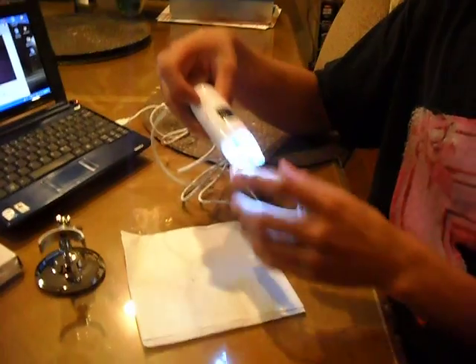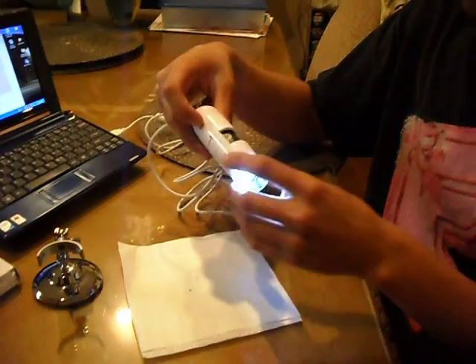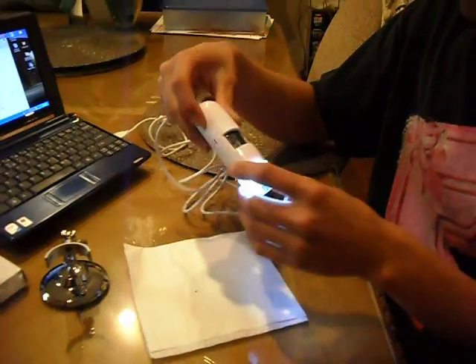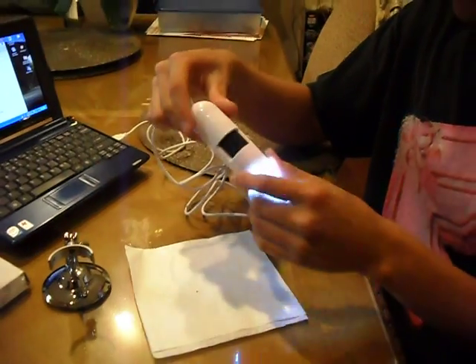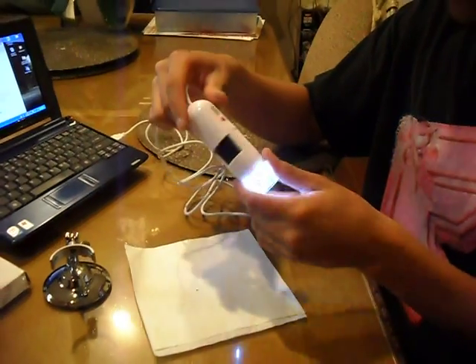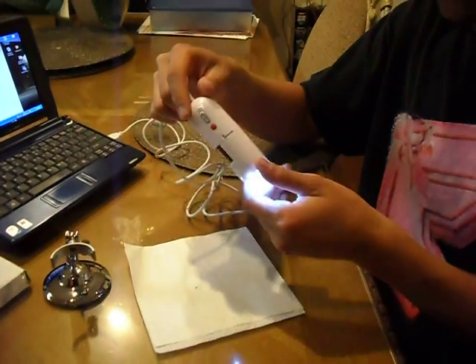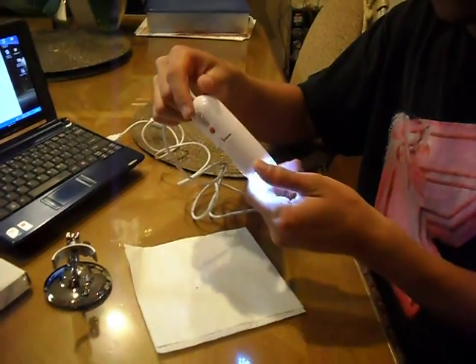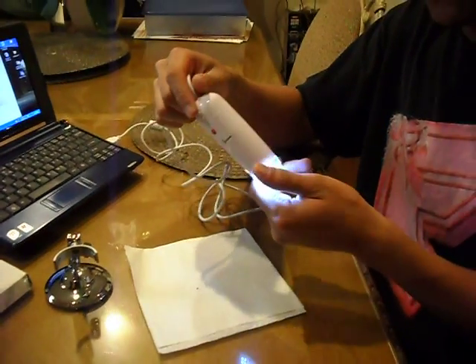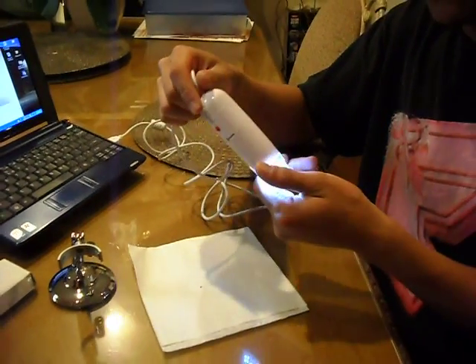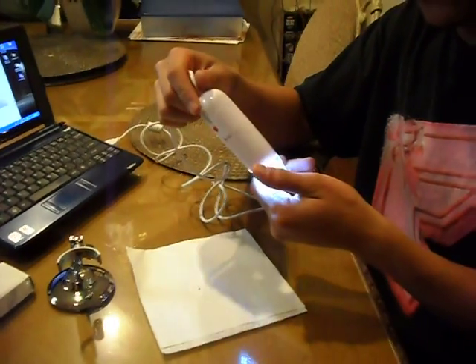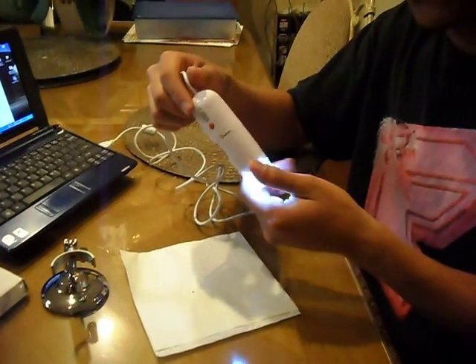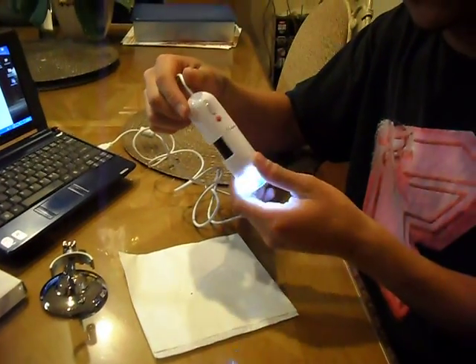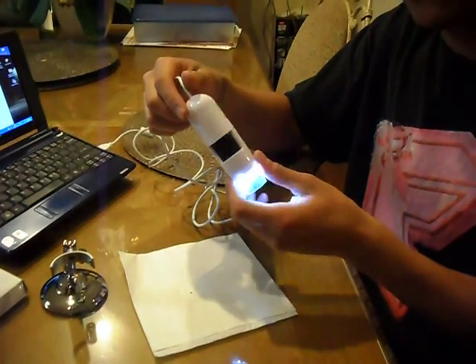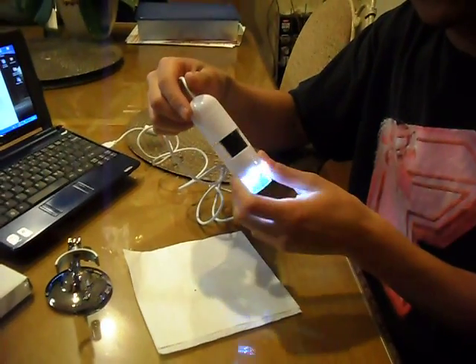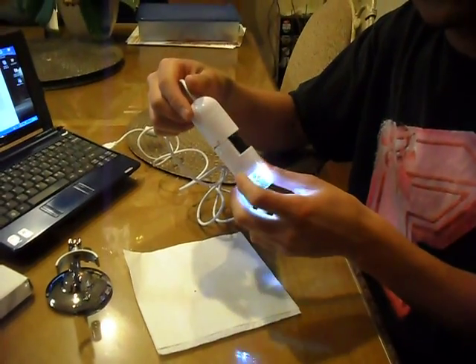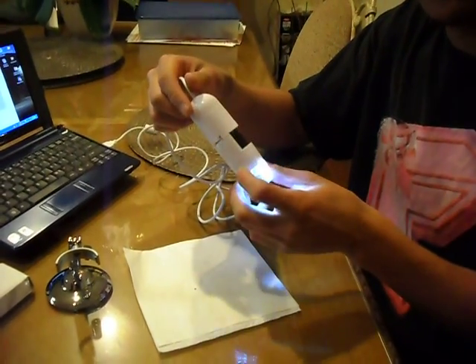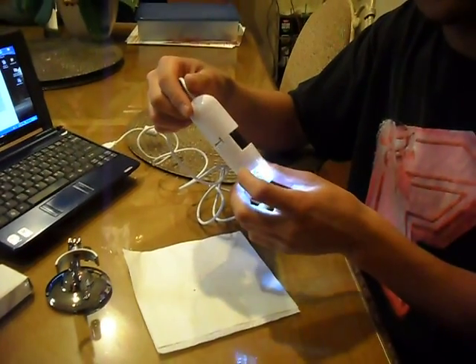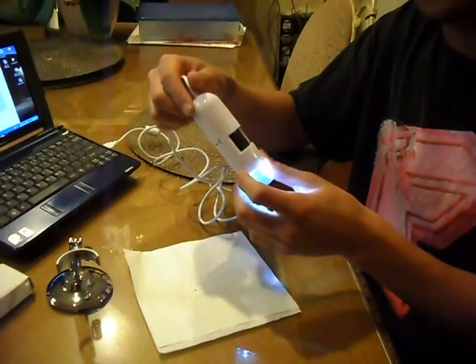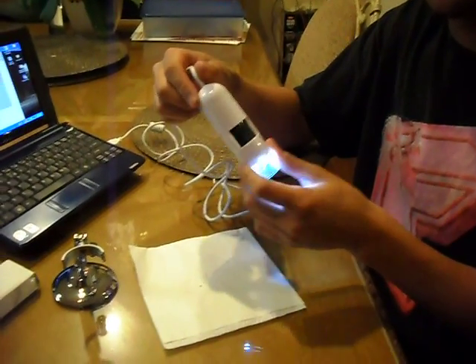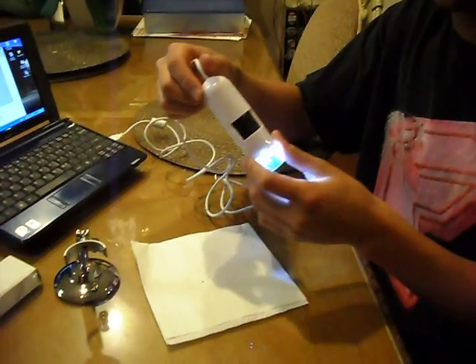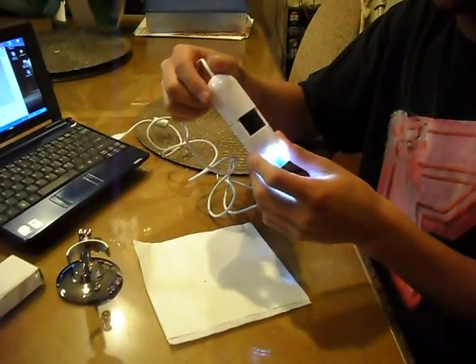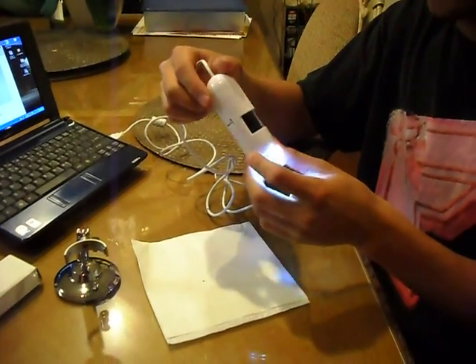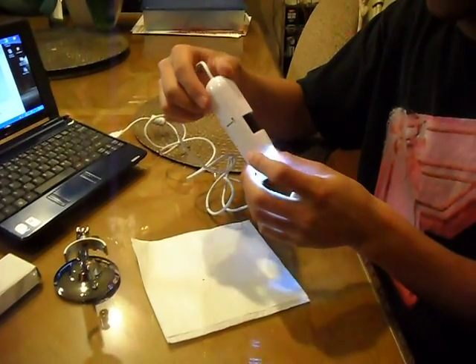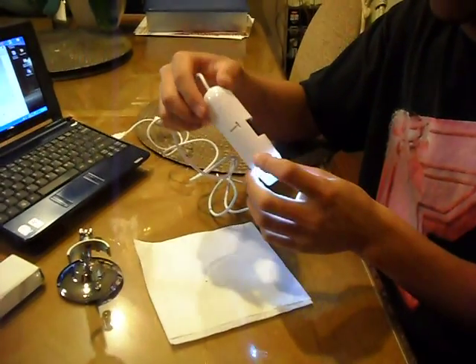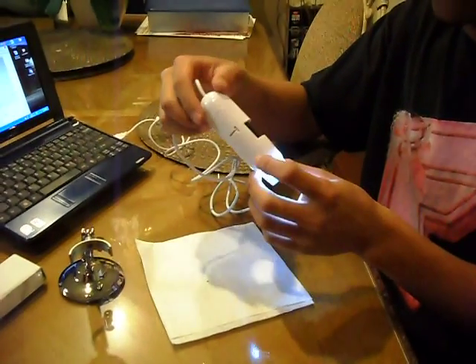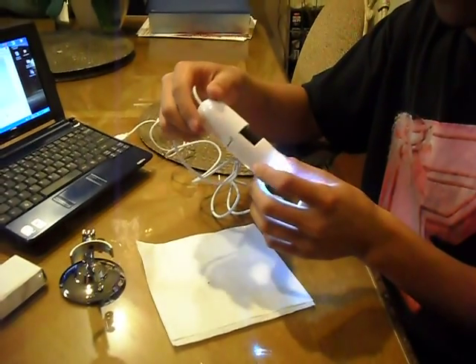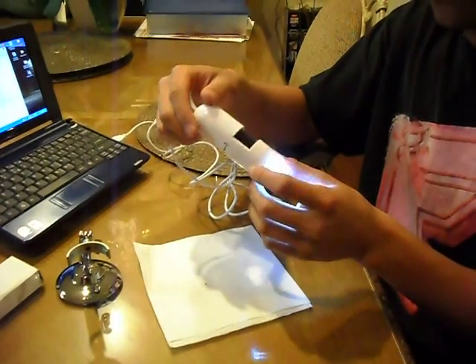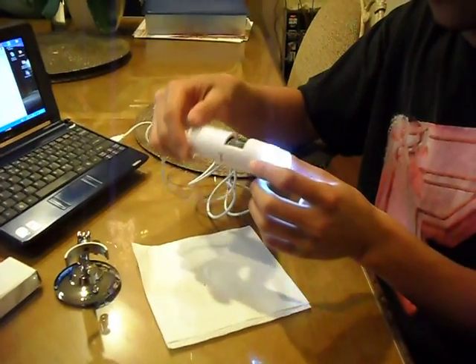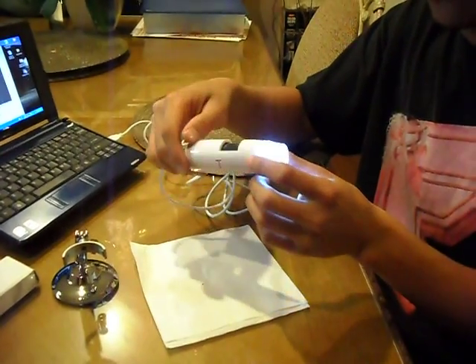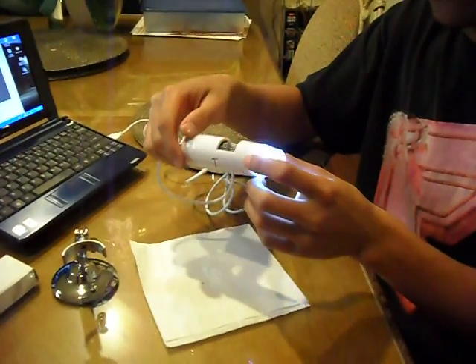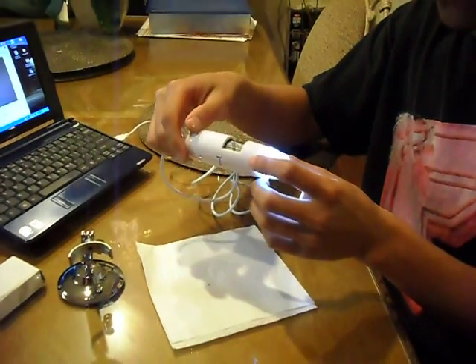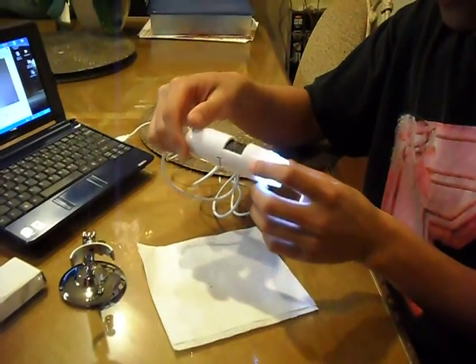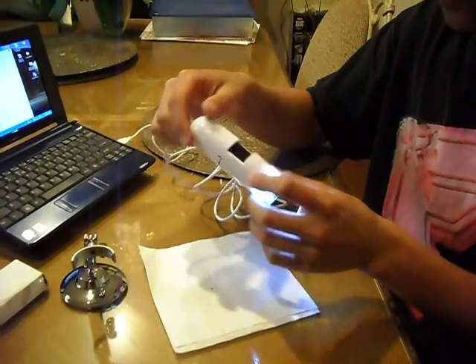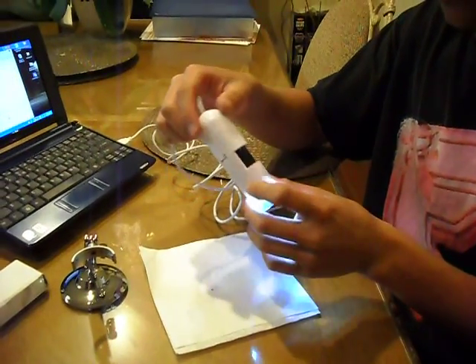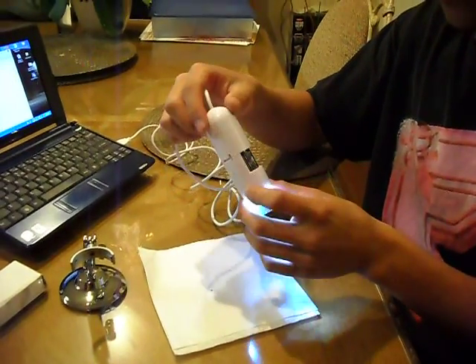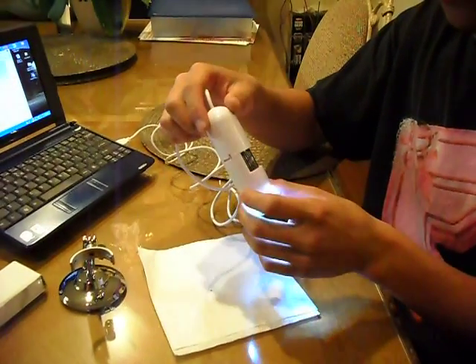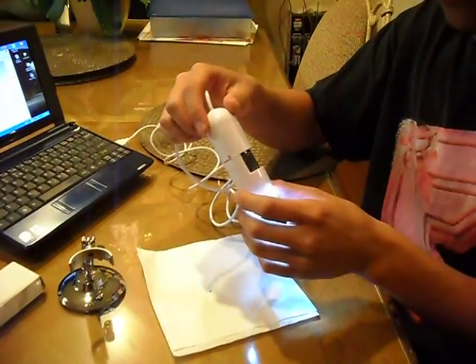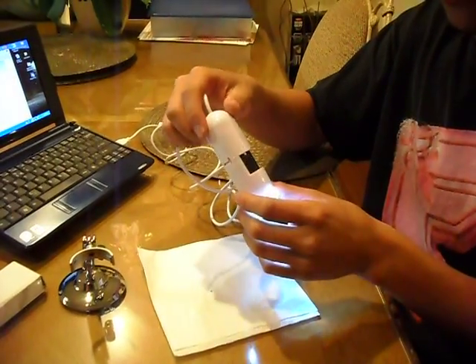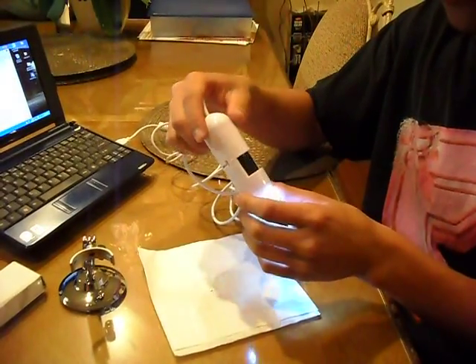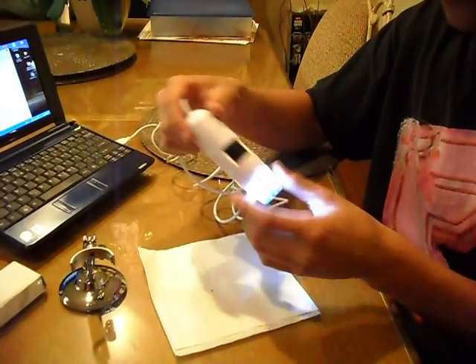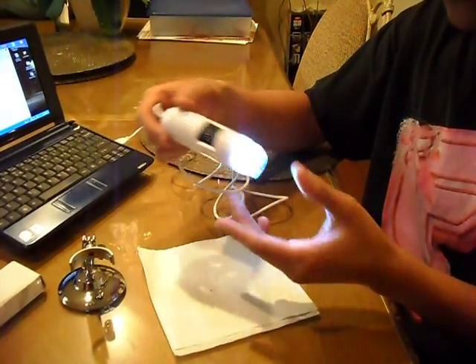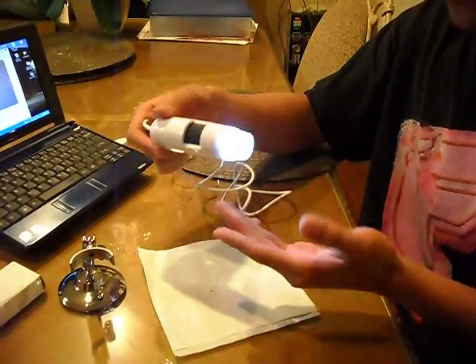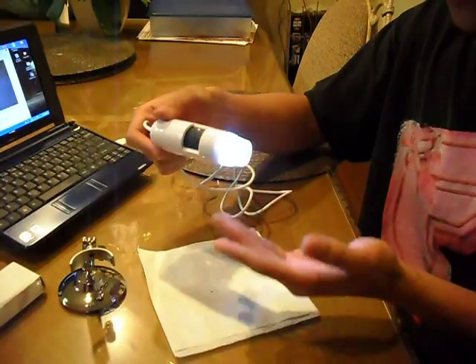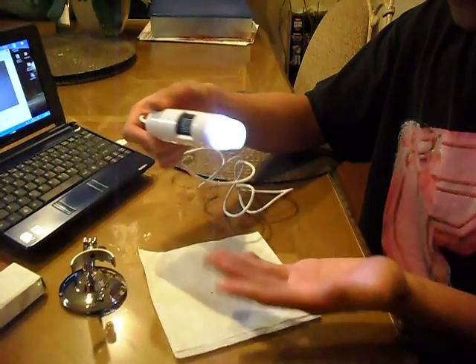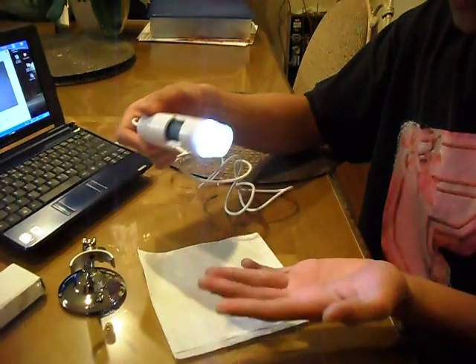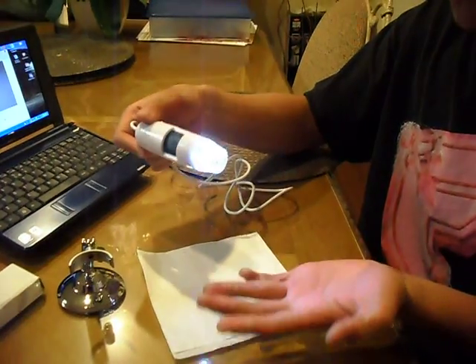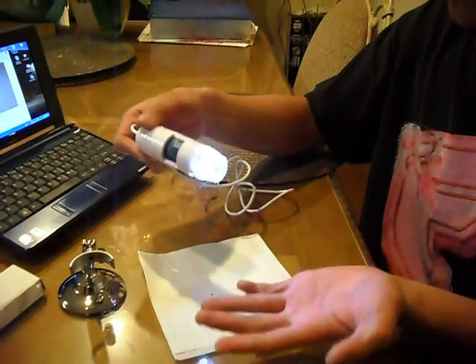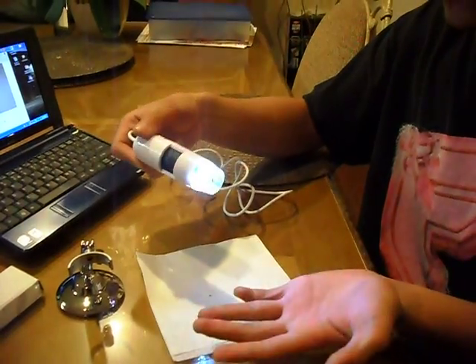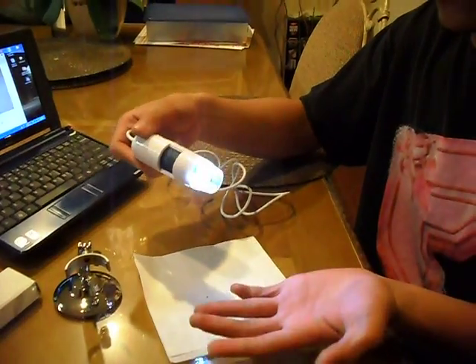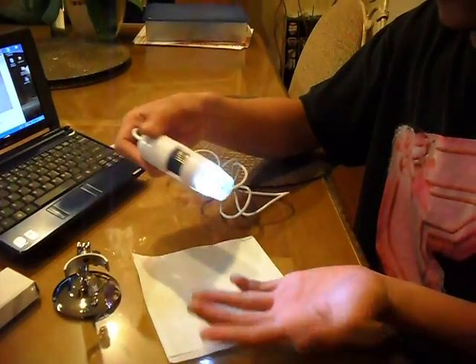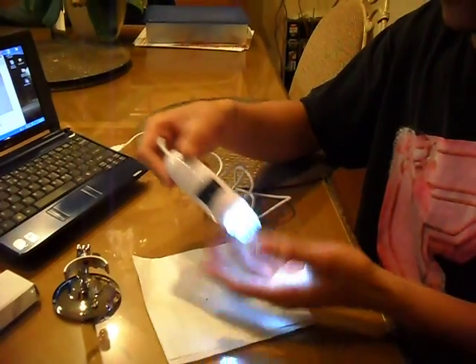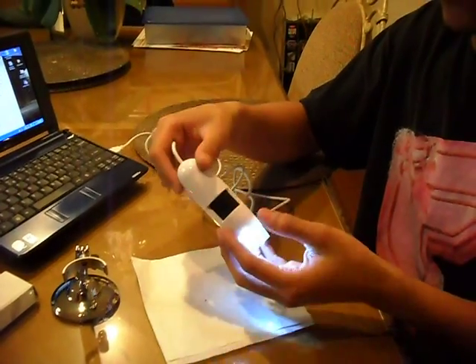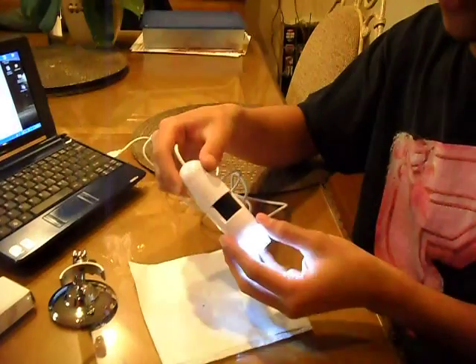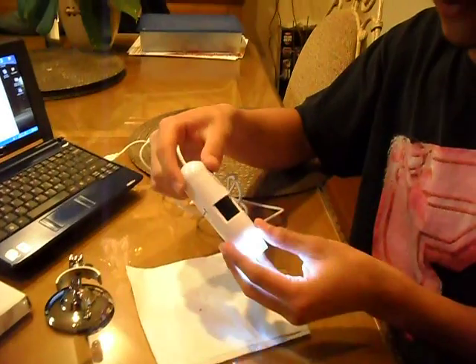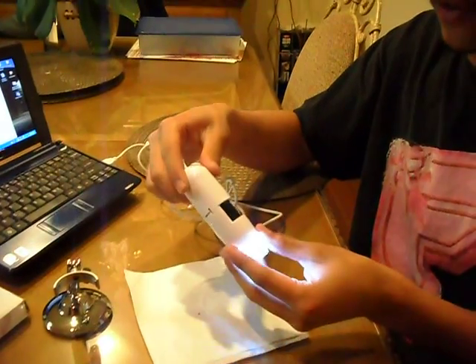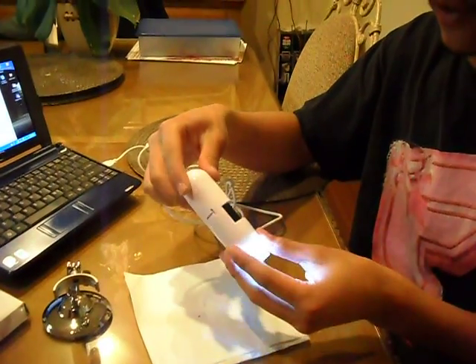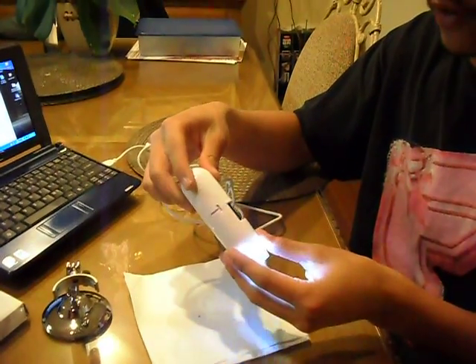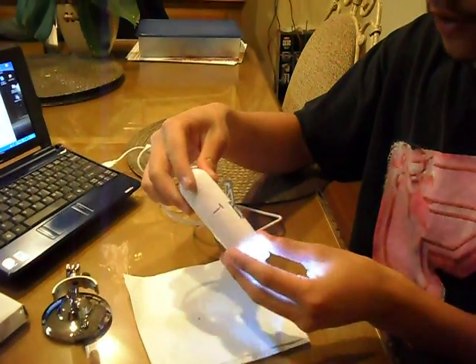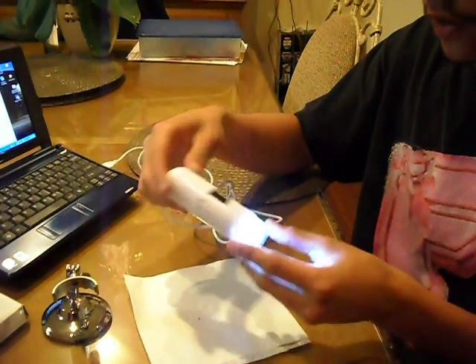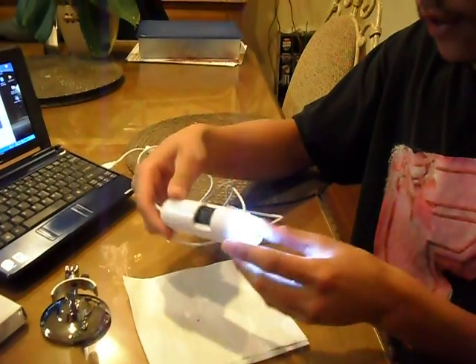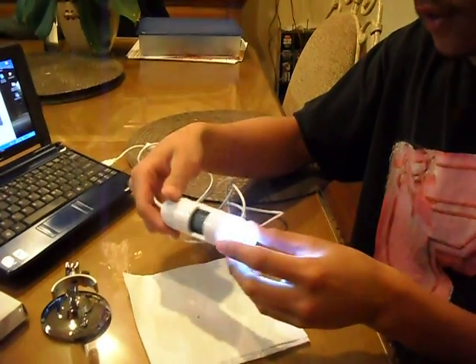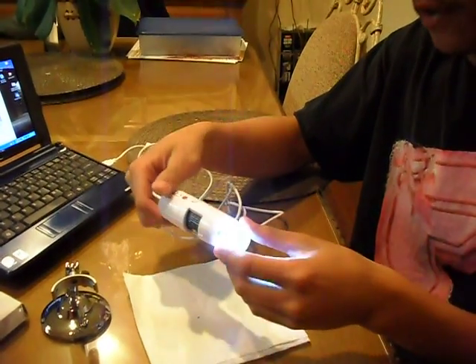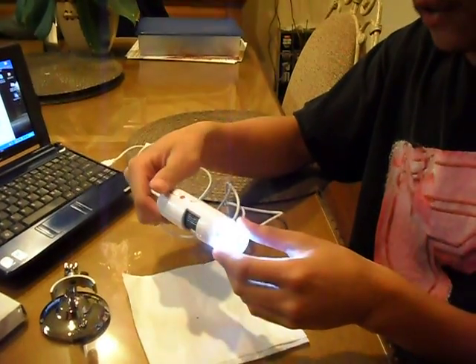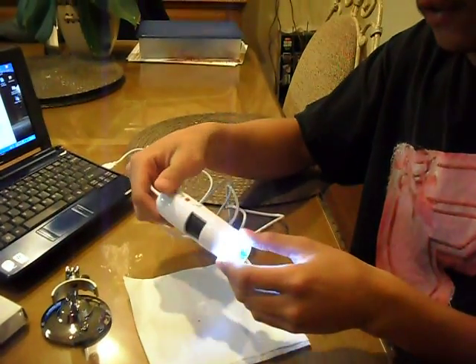So yeah, it's a nice little fun thing to have. It came from Brilliant Store, and that's about it.